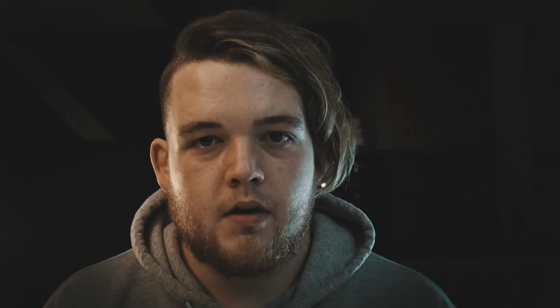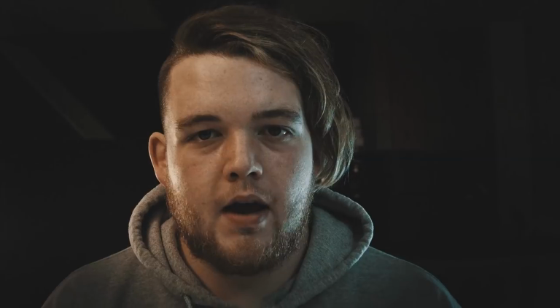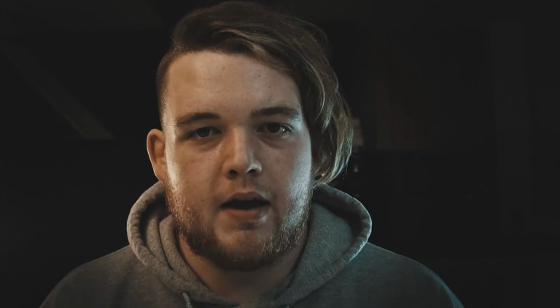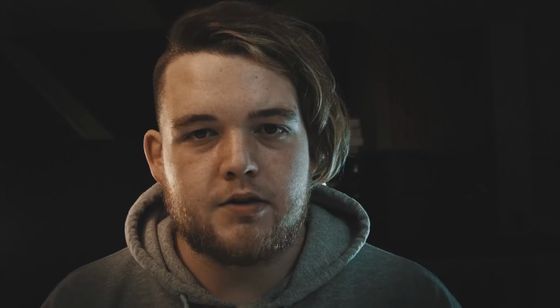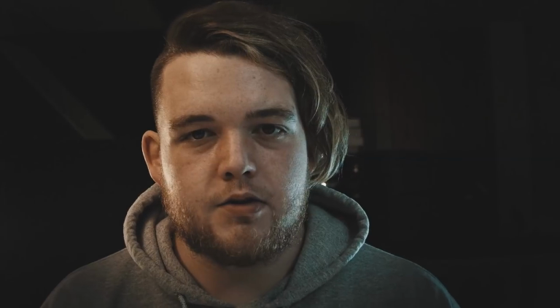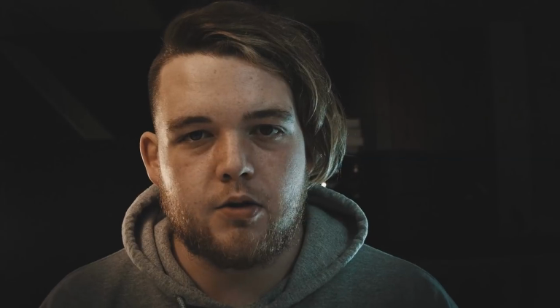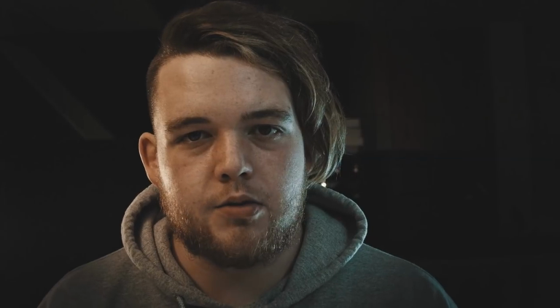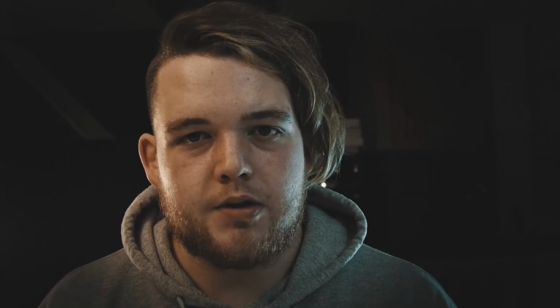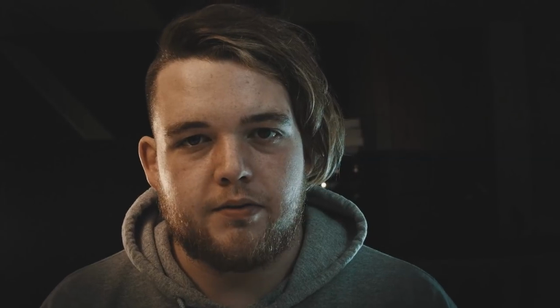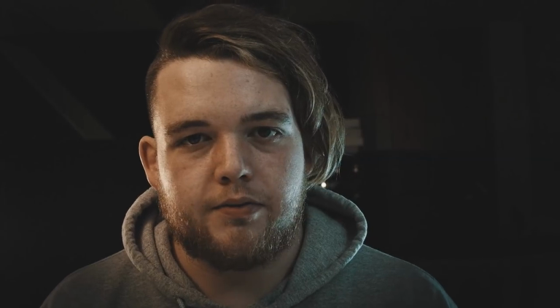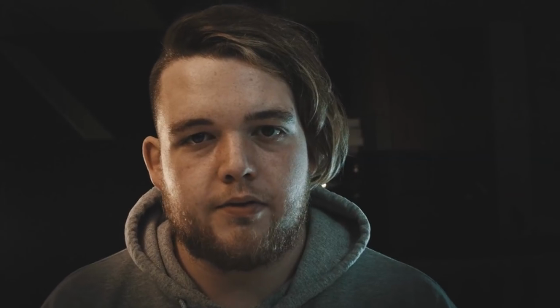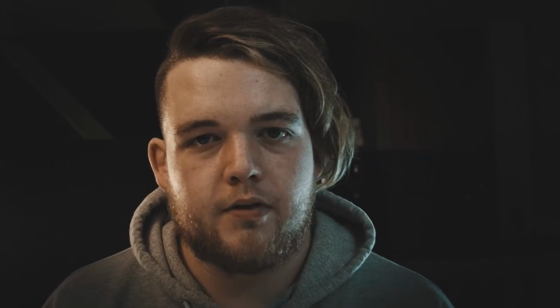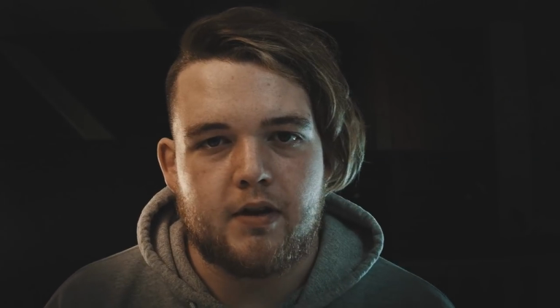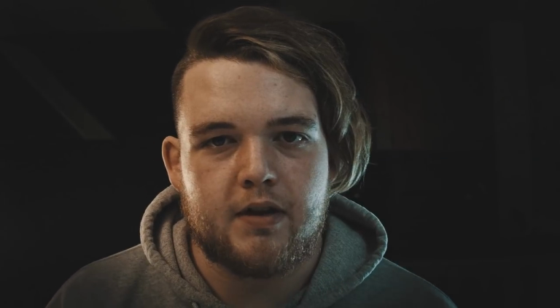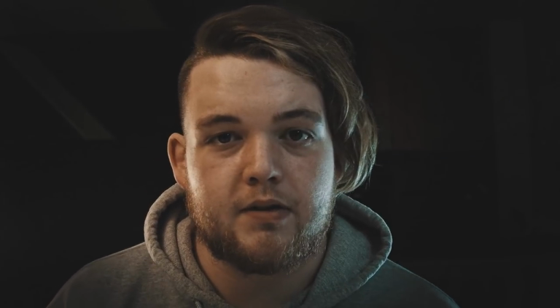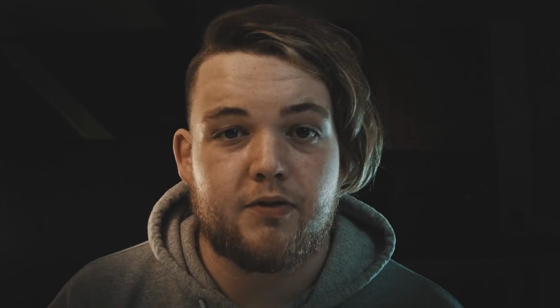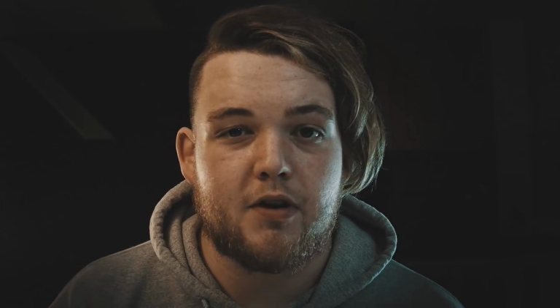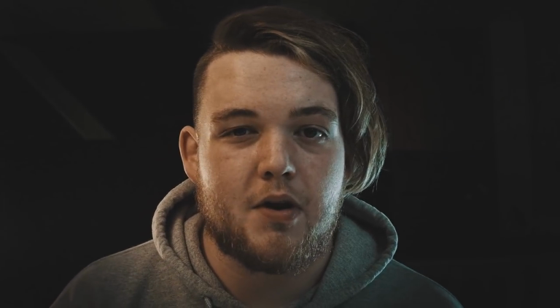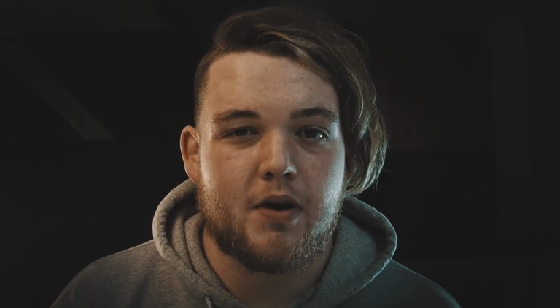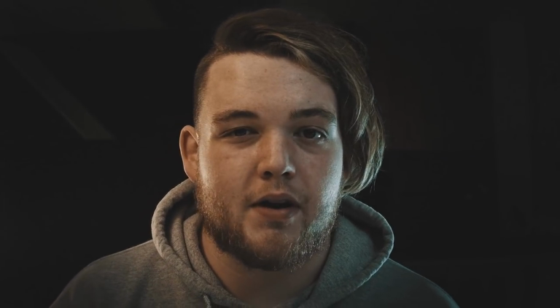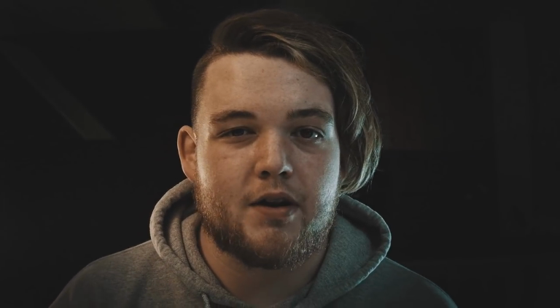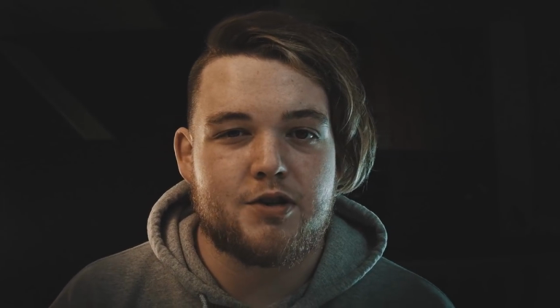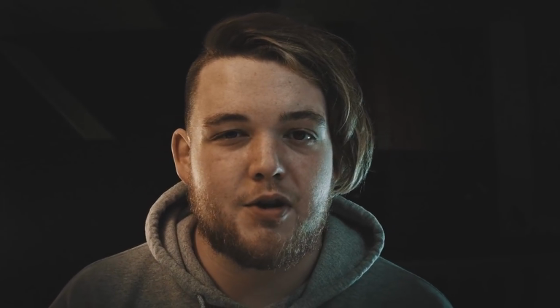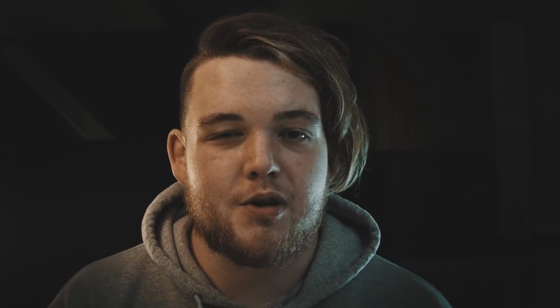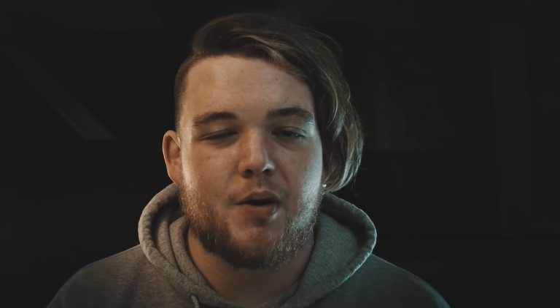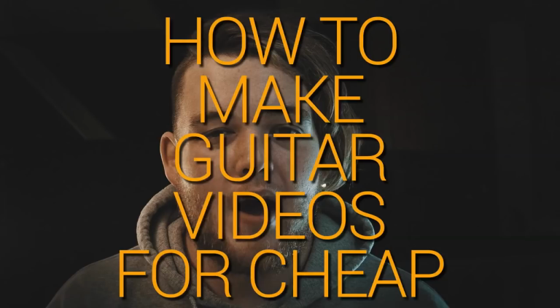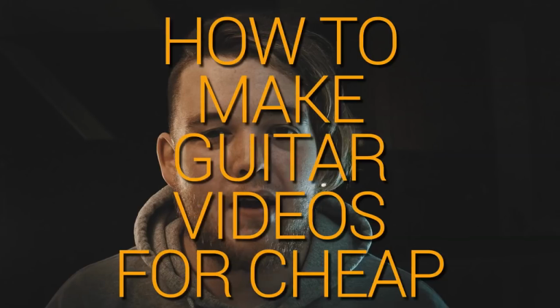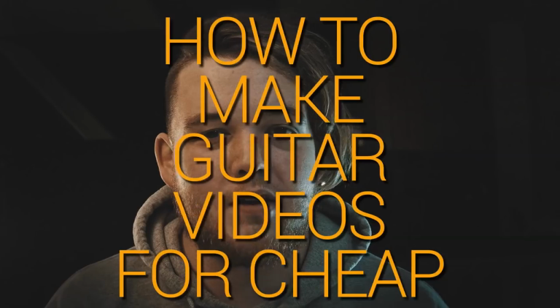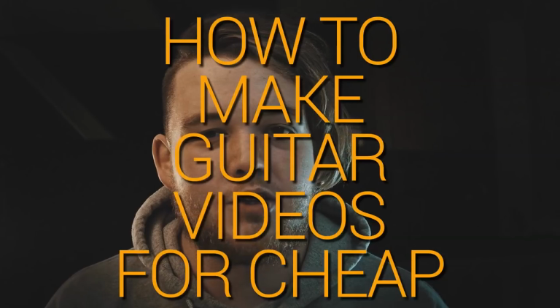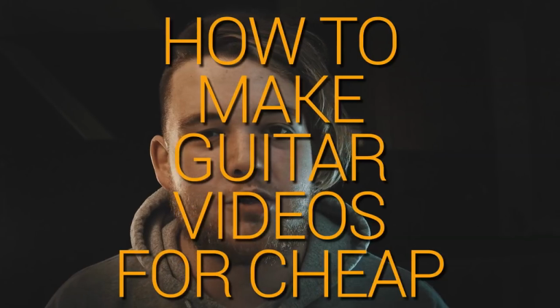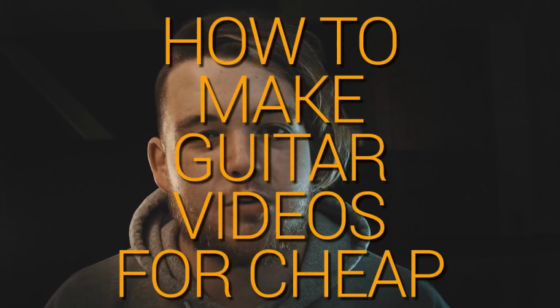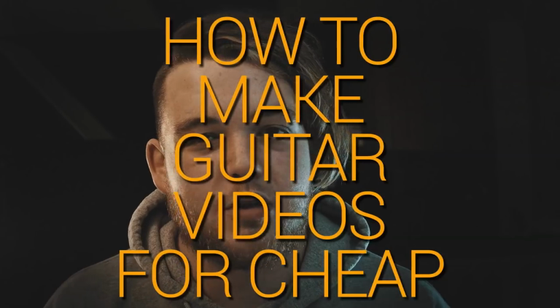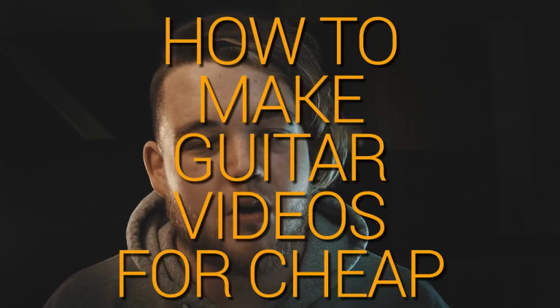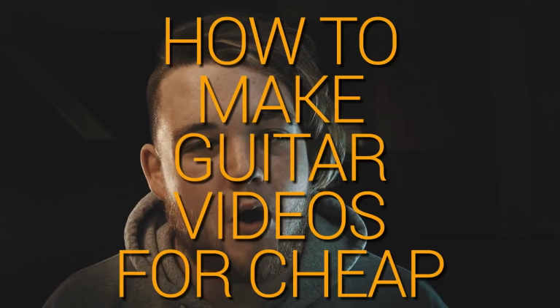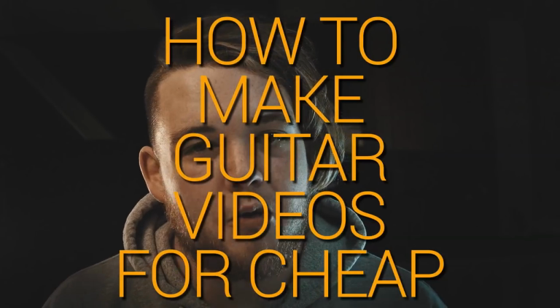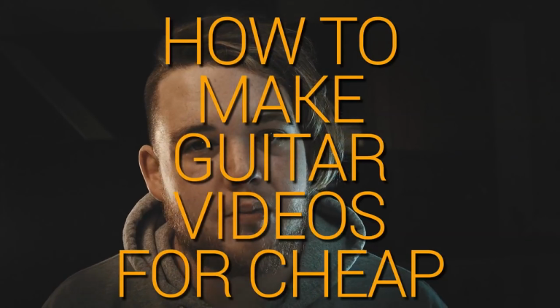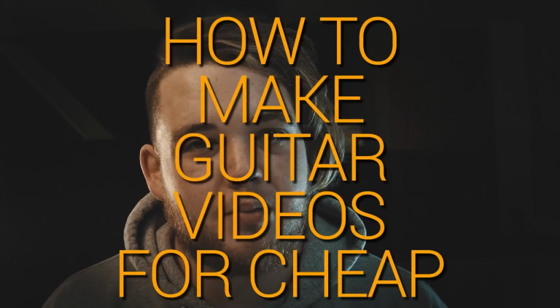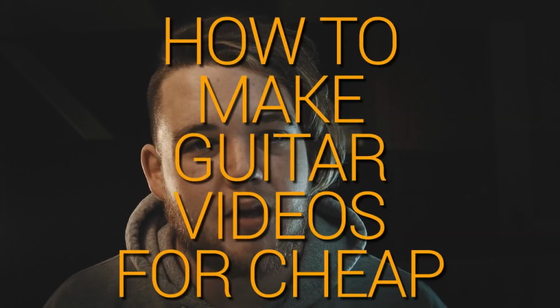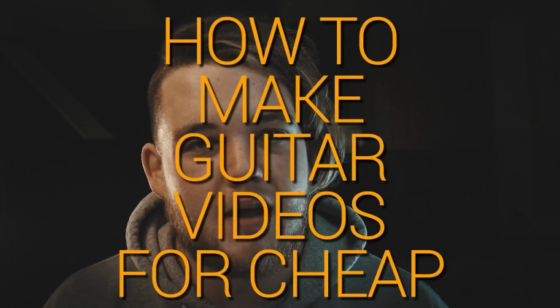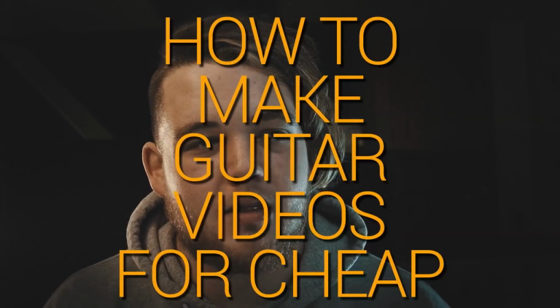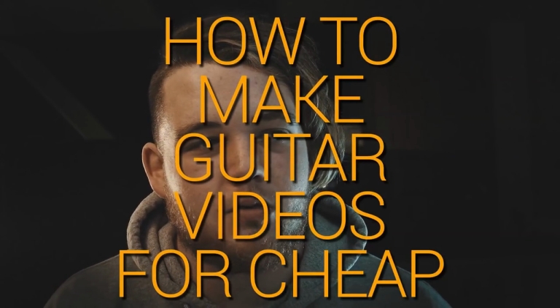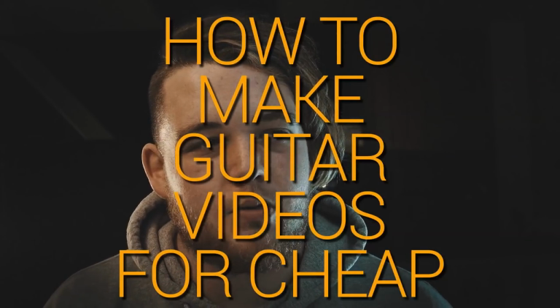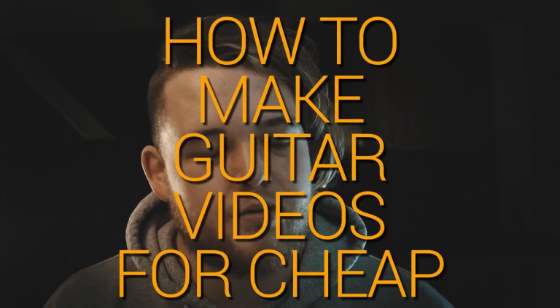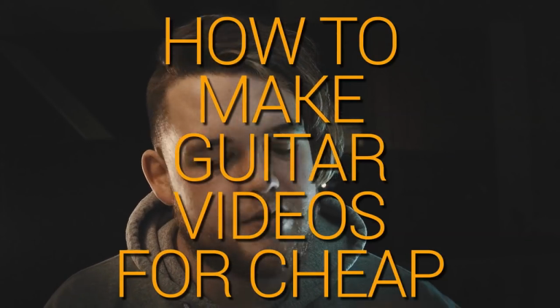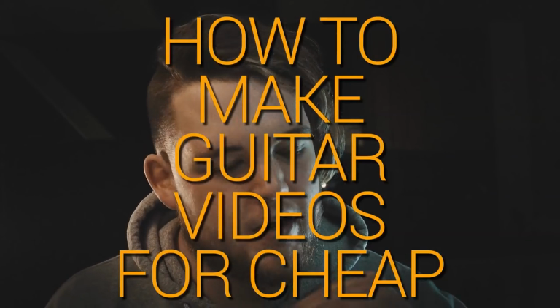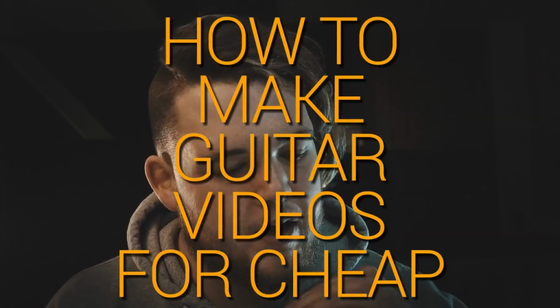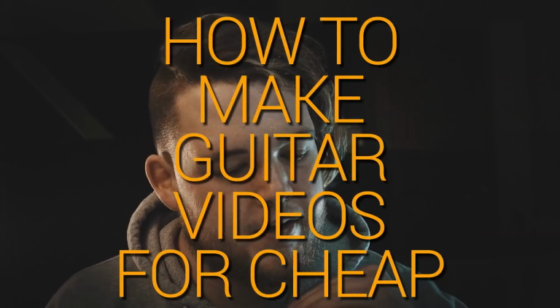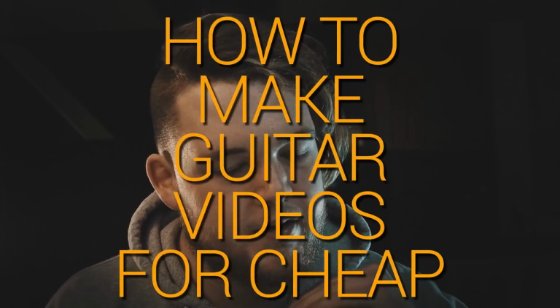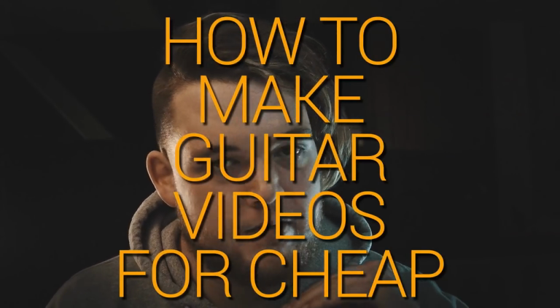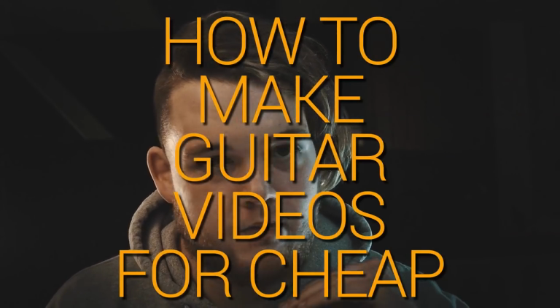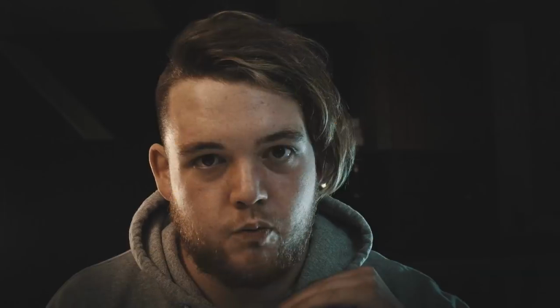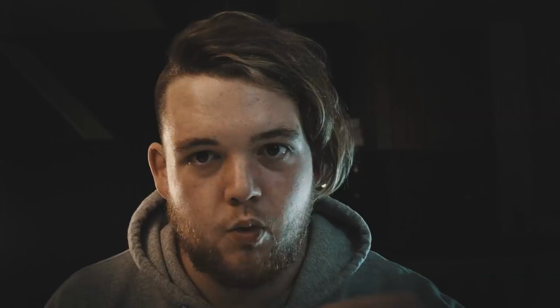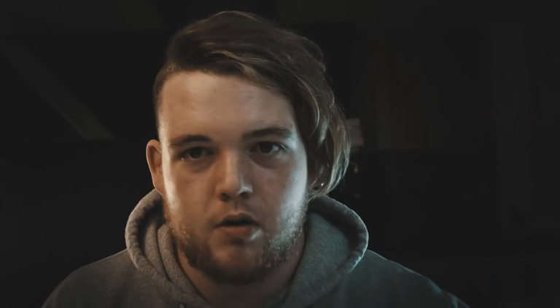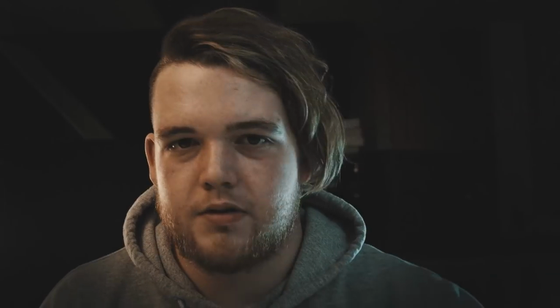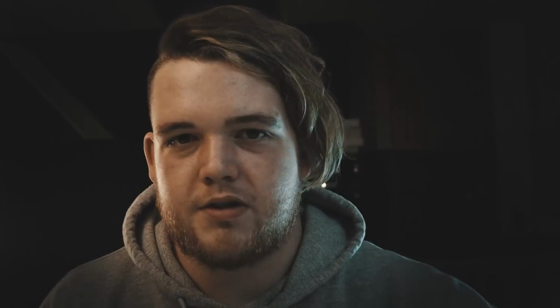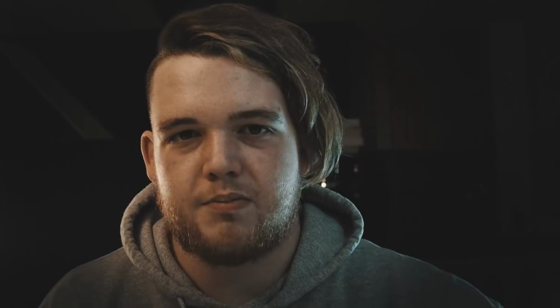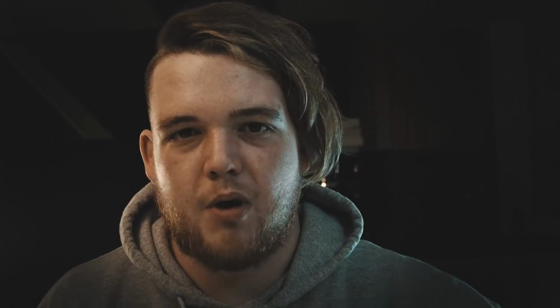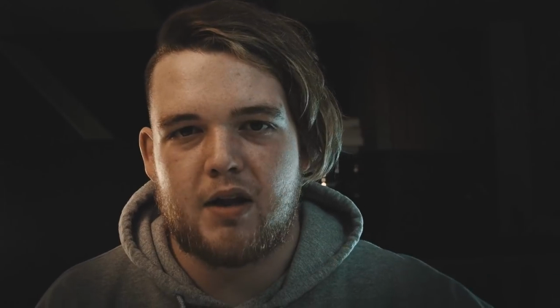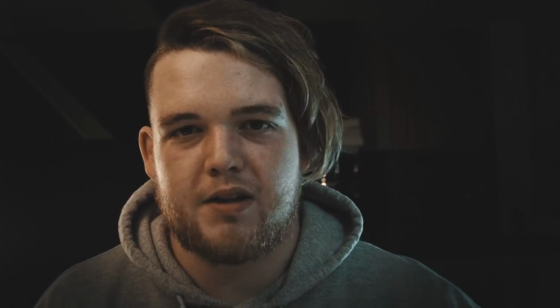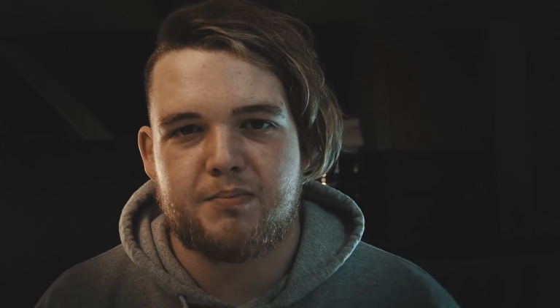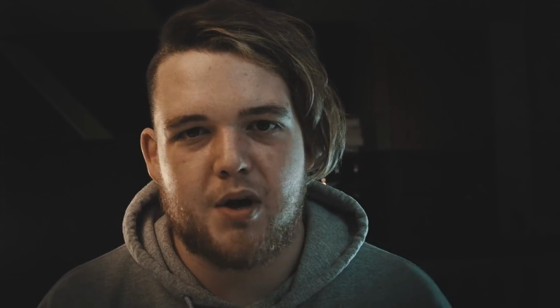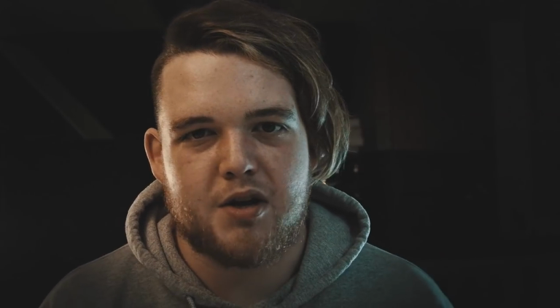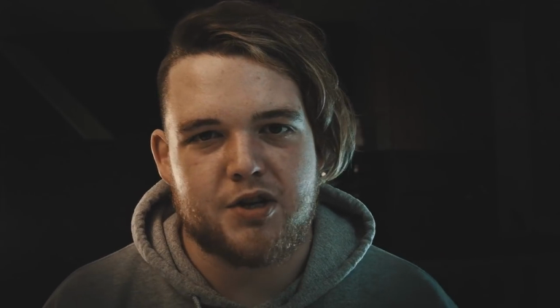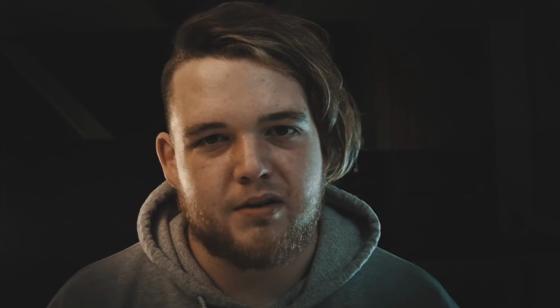Hey, it's Drusef. In this video I'm going to show you how to shoot your own playthroughs on the world's smallest budget.